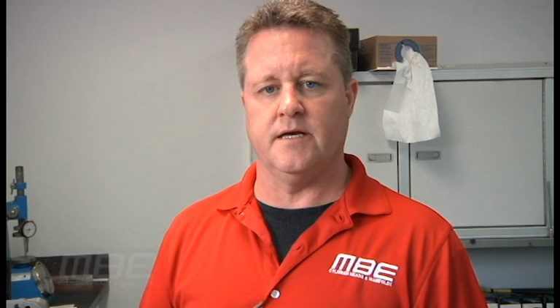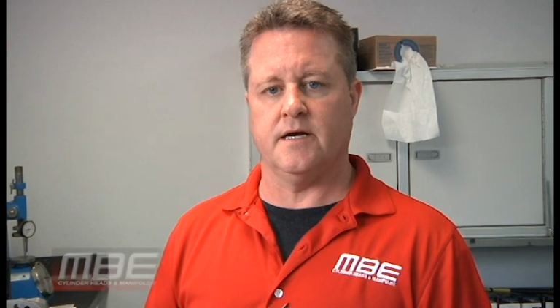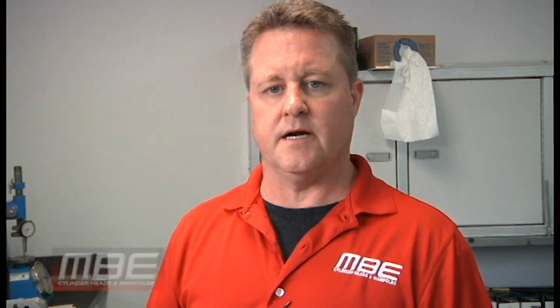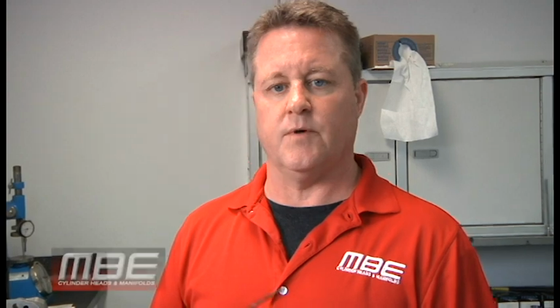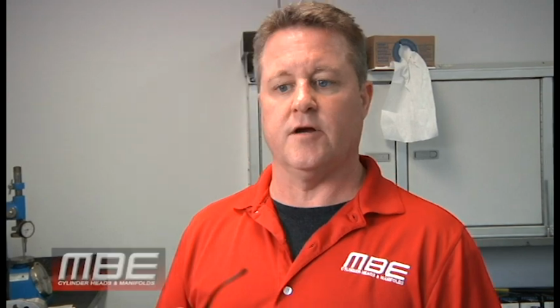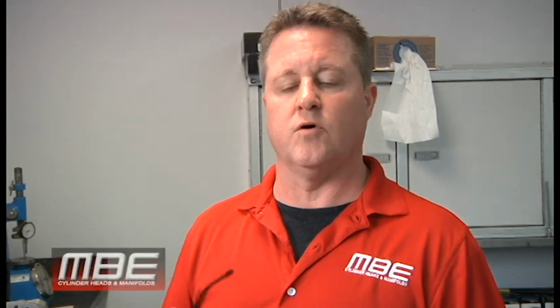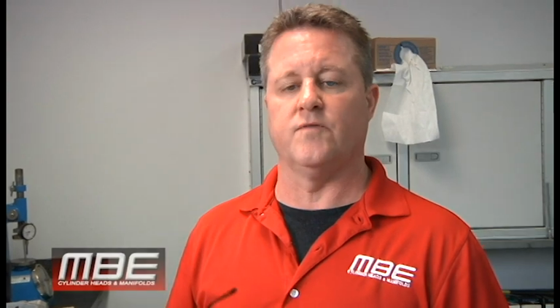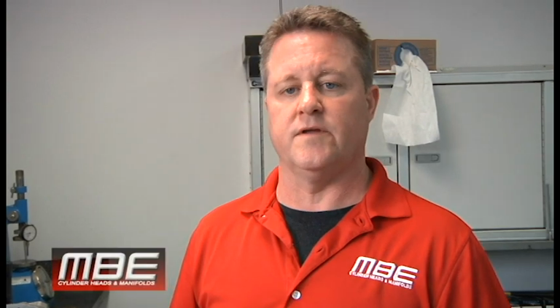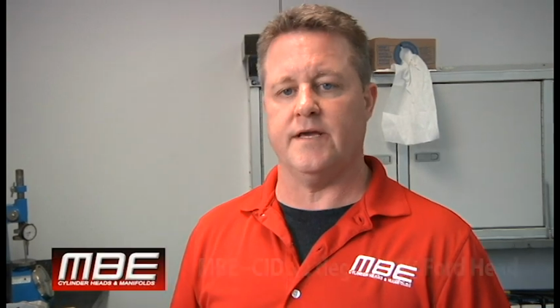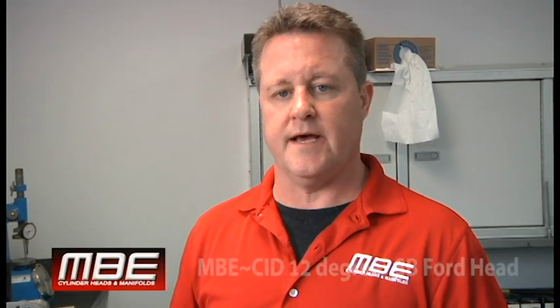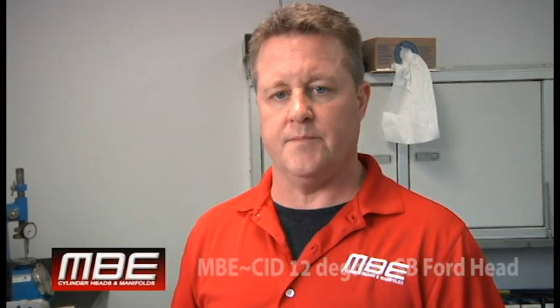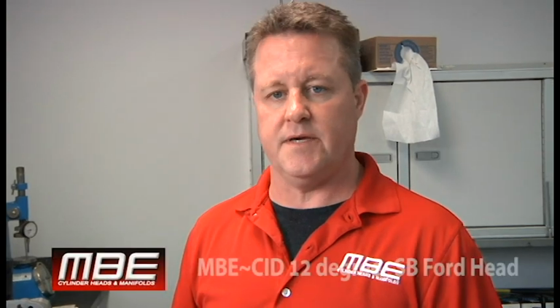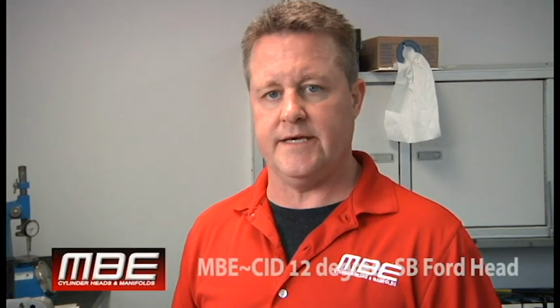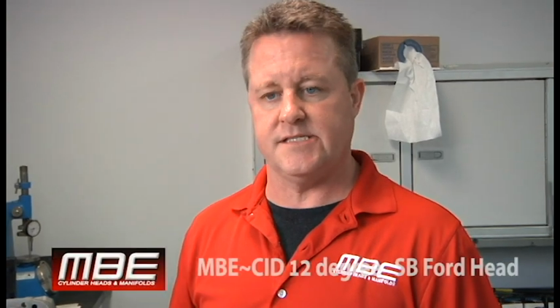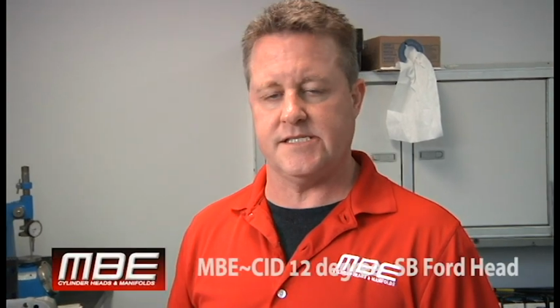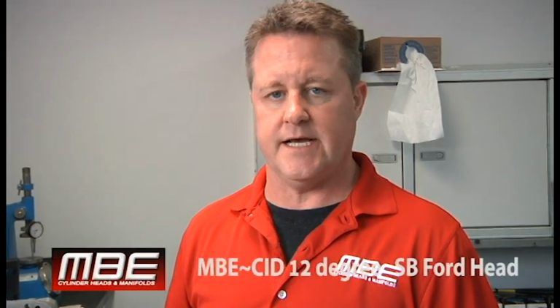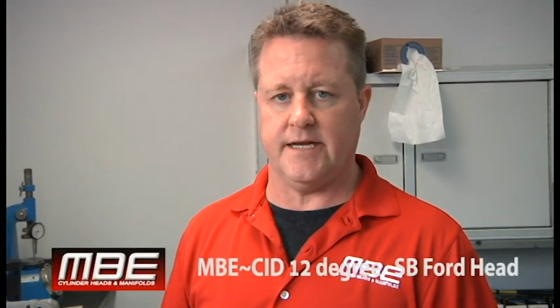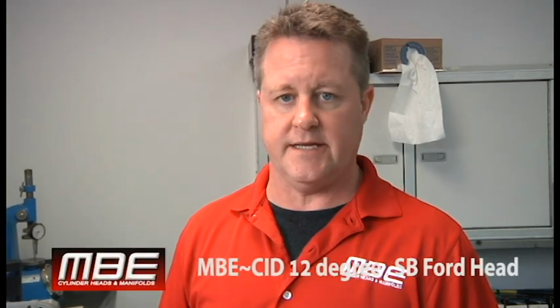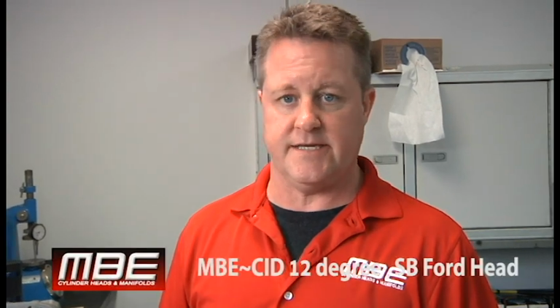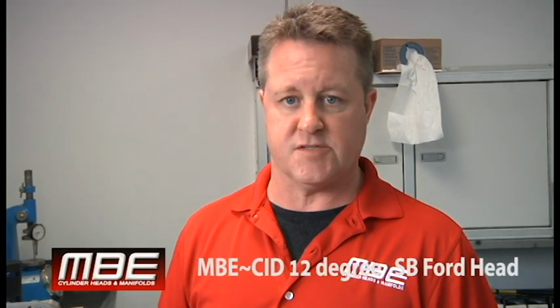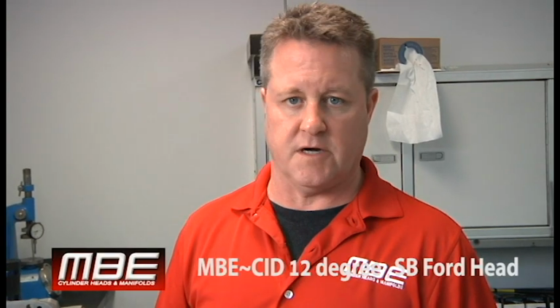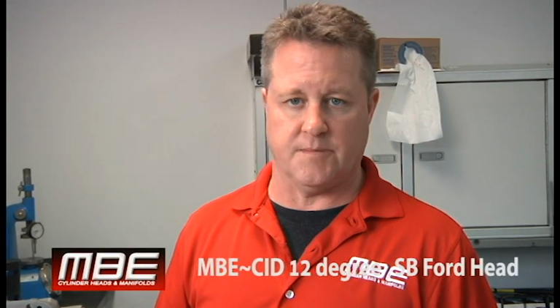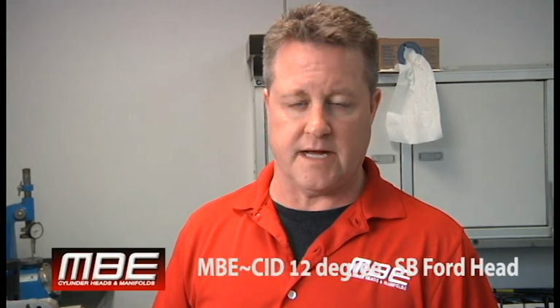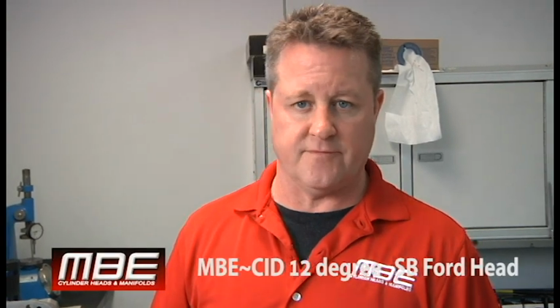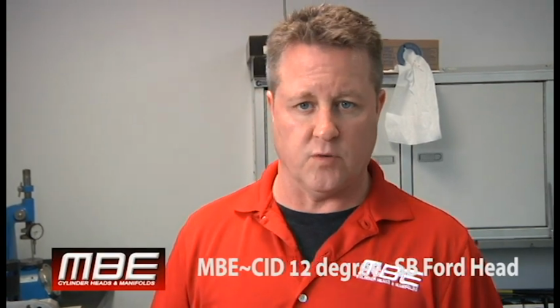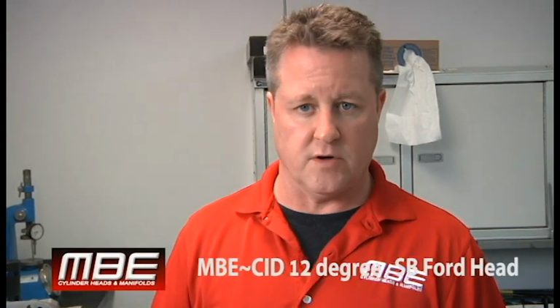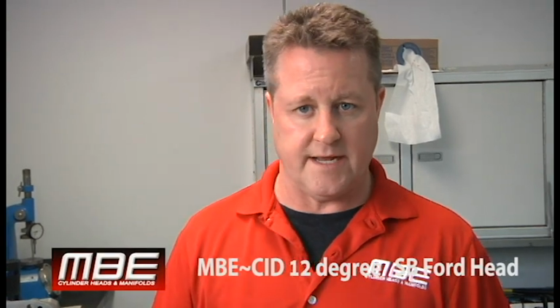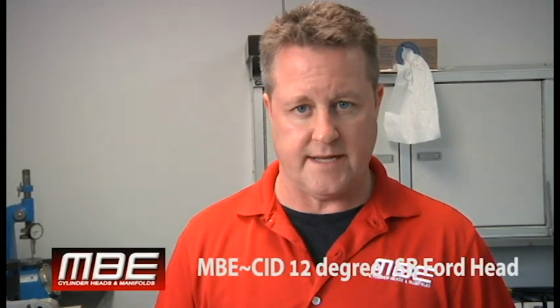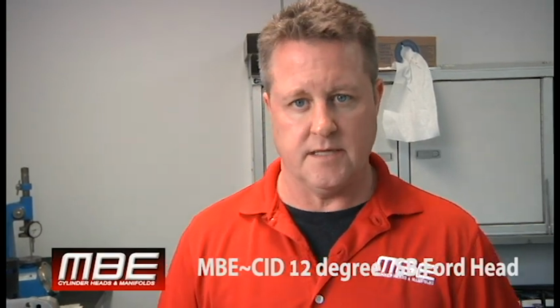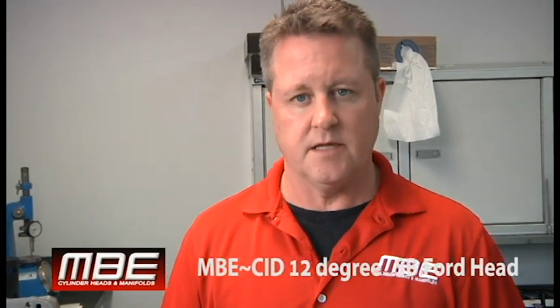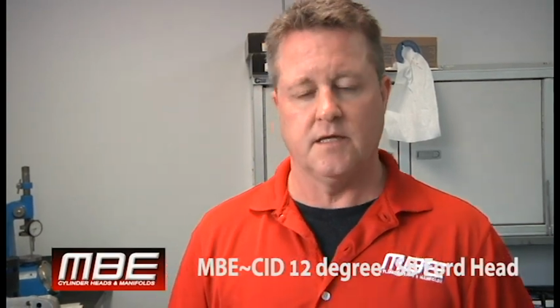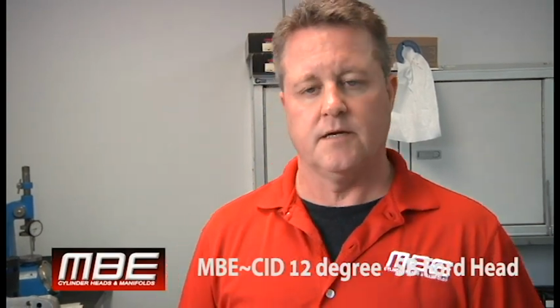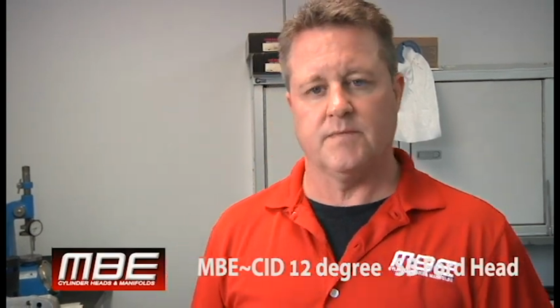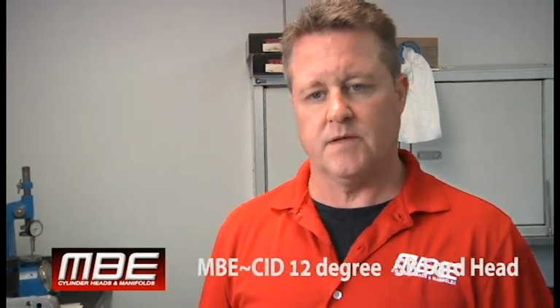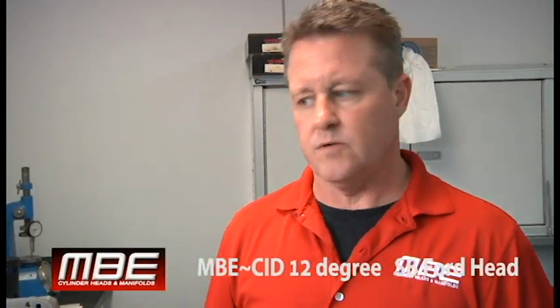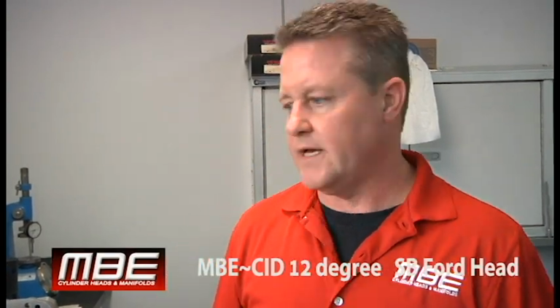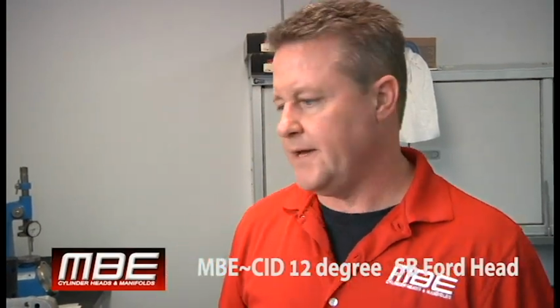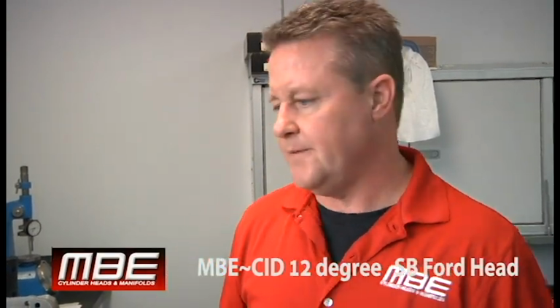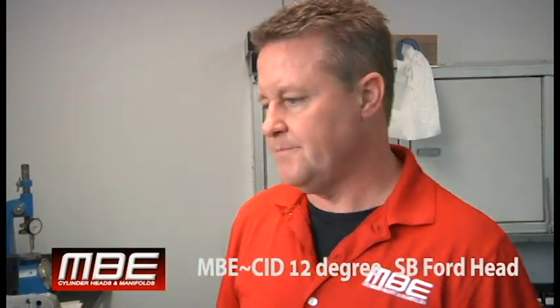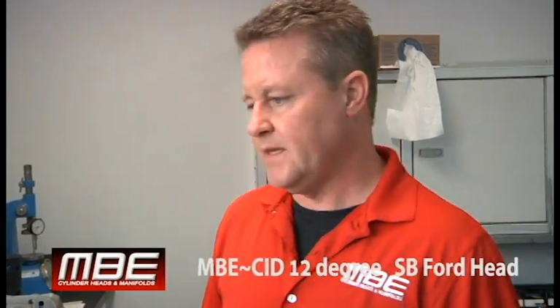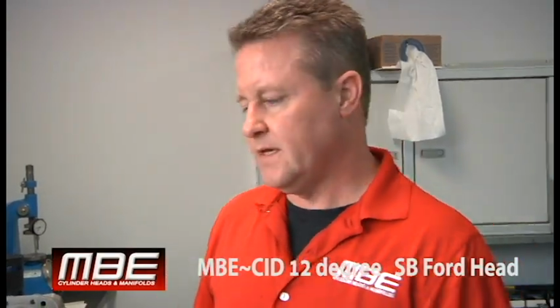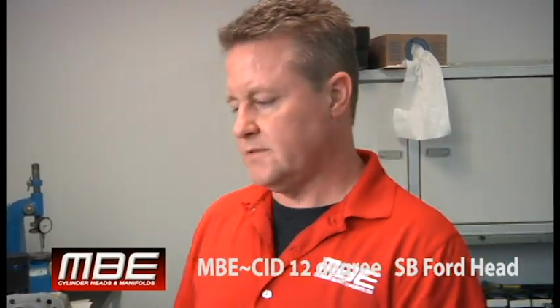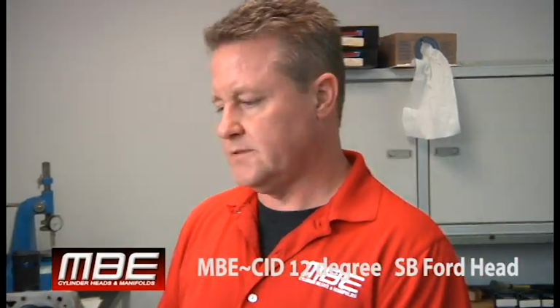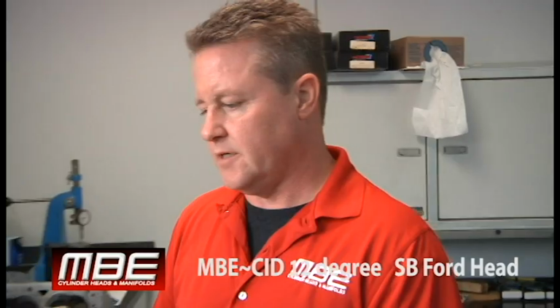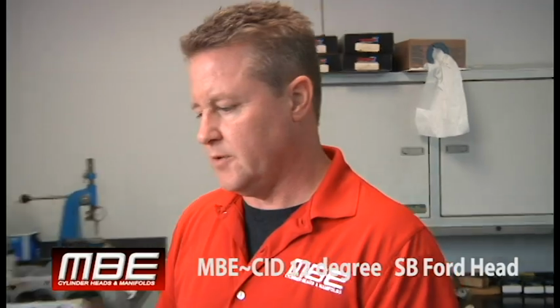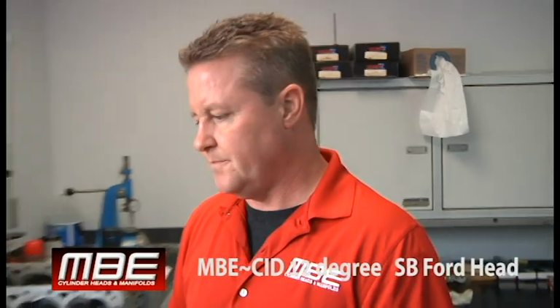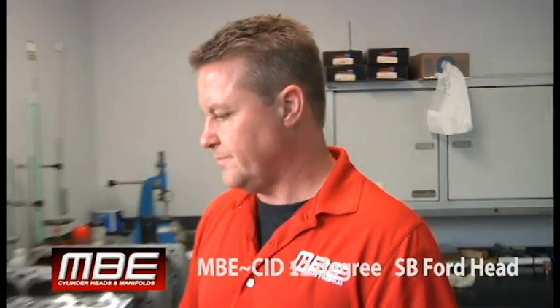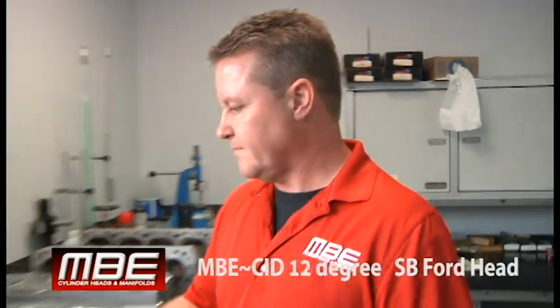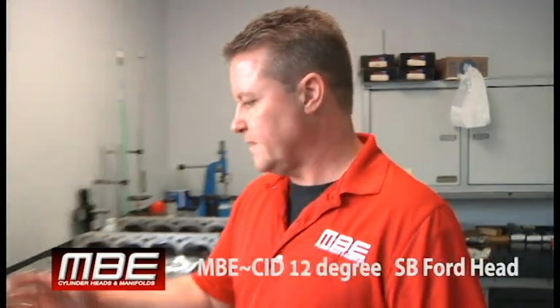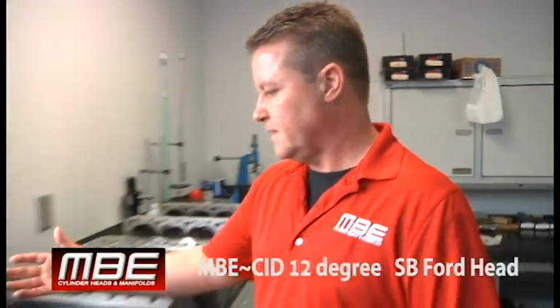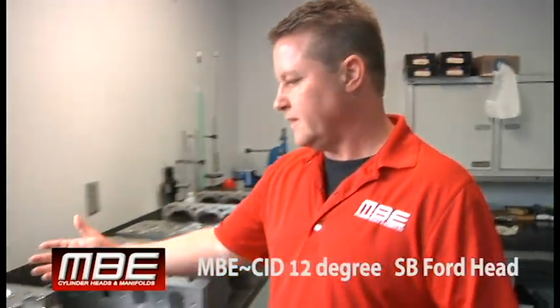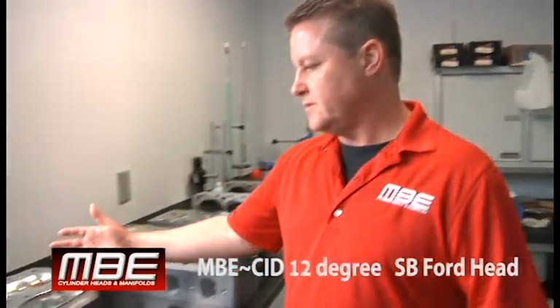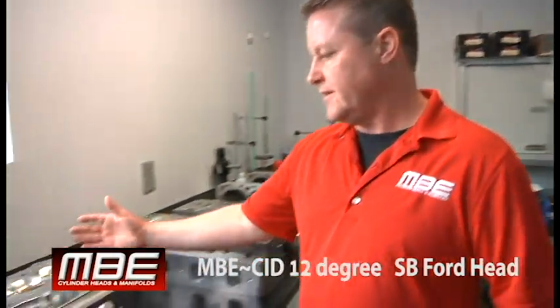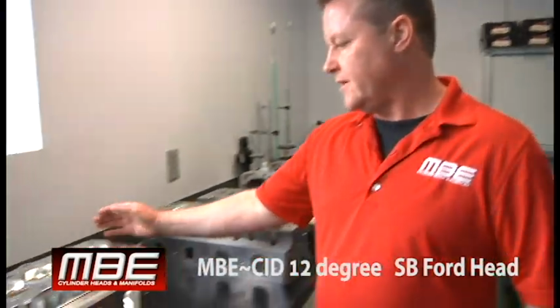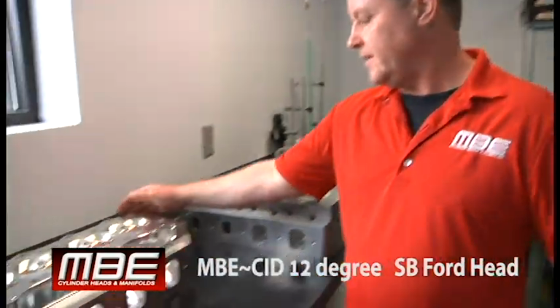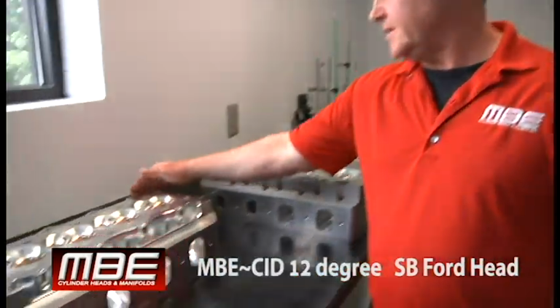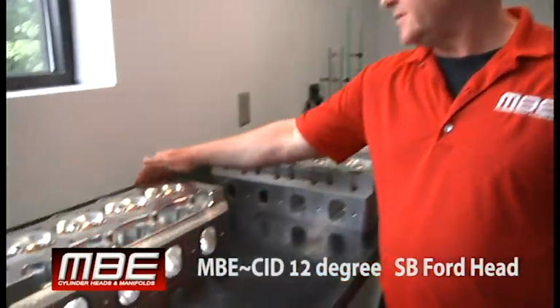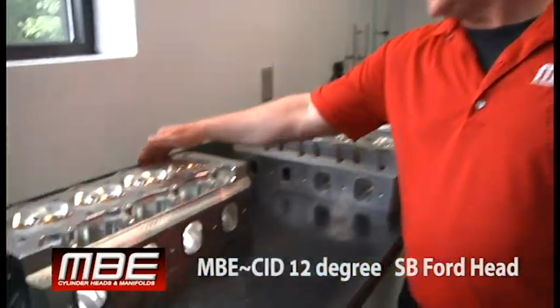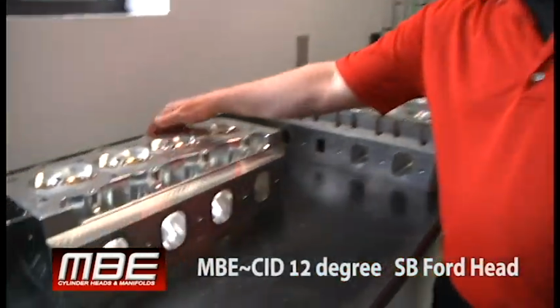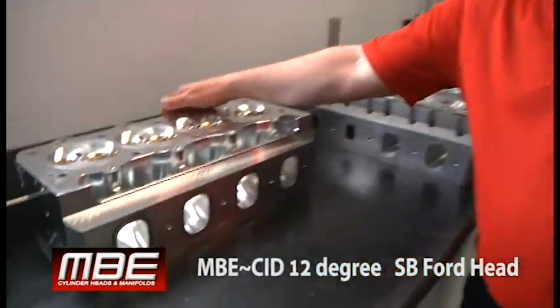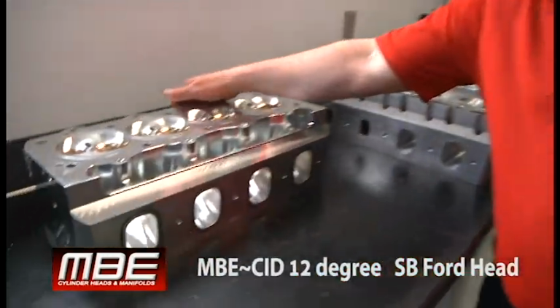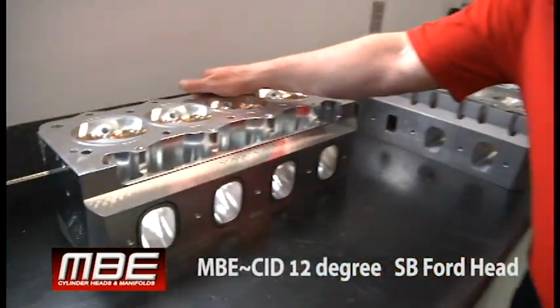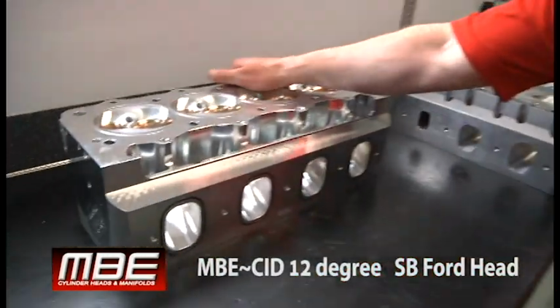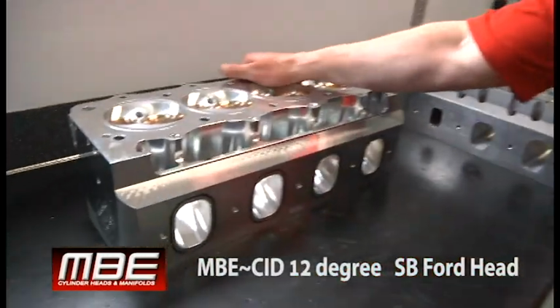I want to go over the MBE CID Small Block Ford head. Here's the MBE CID Ford.